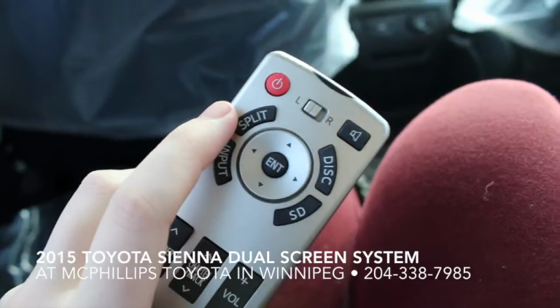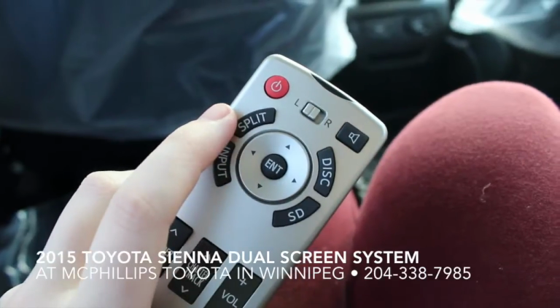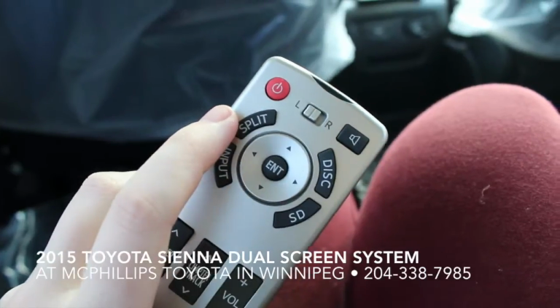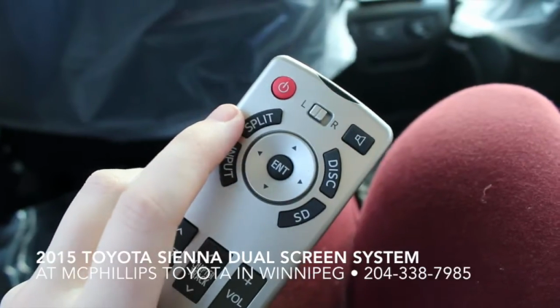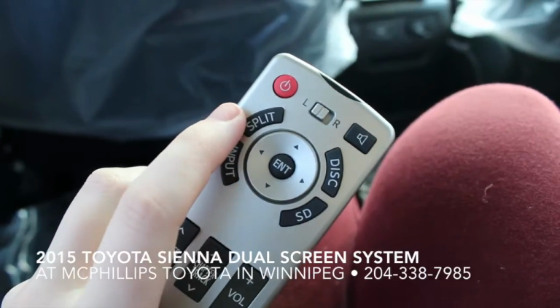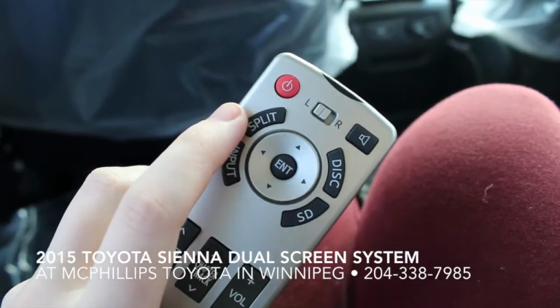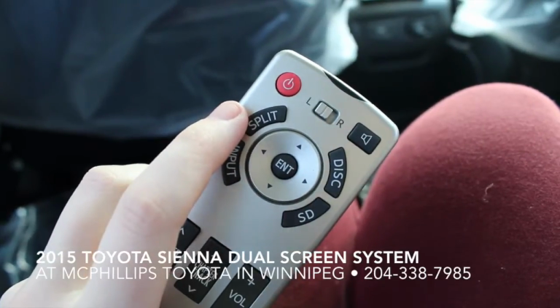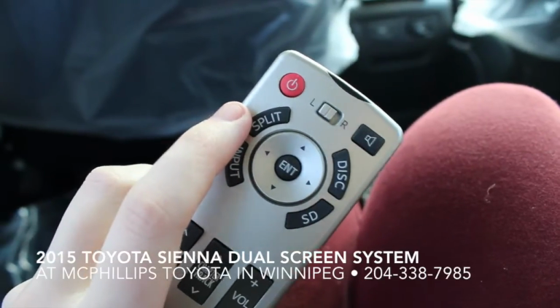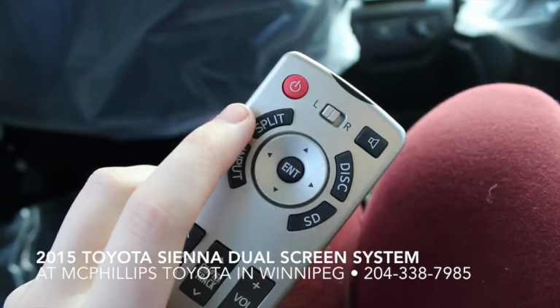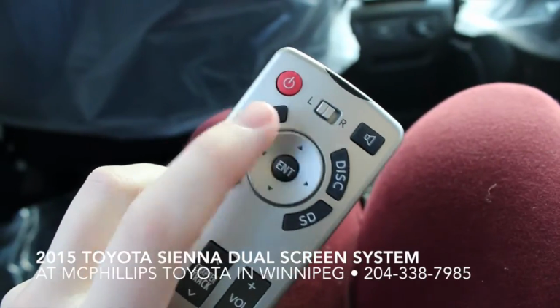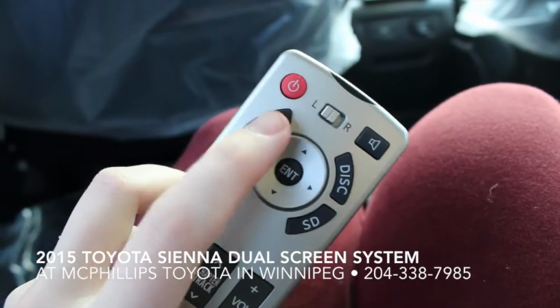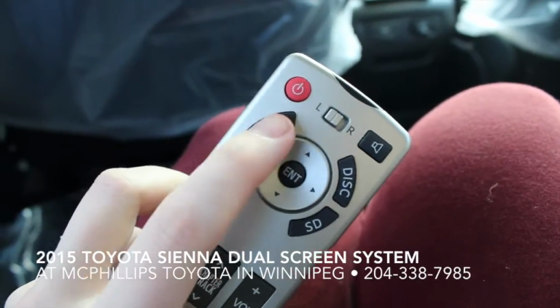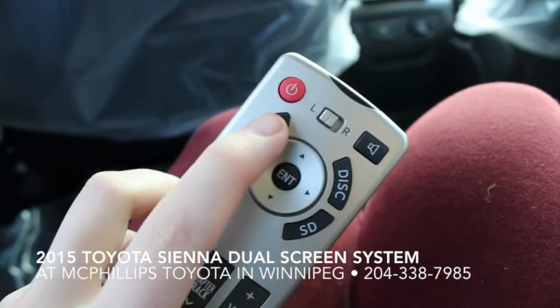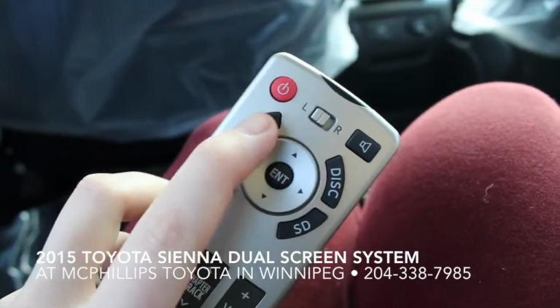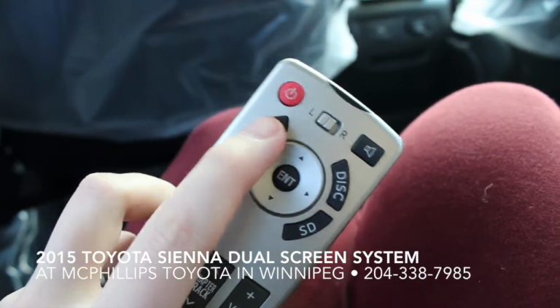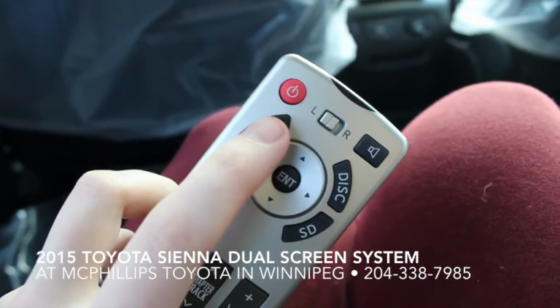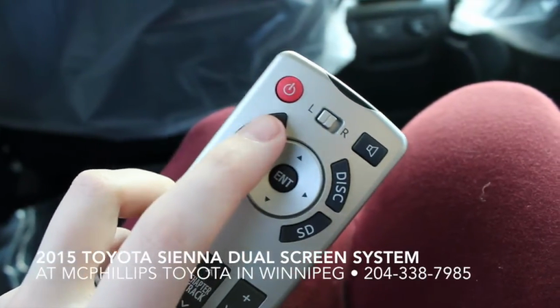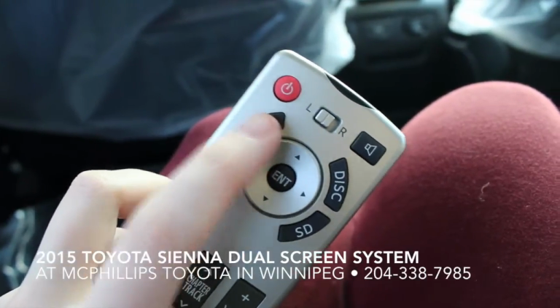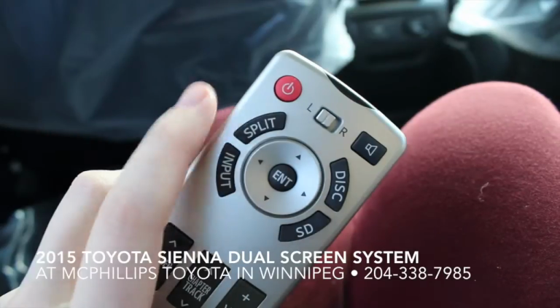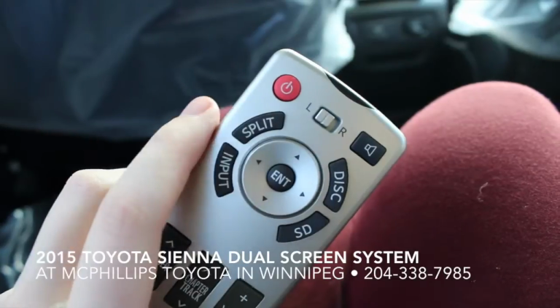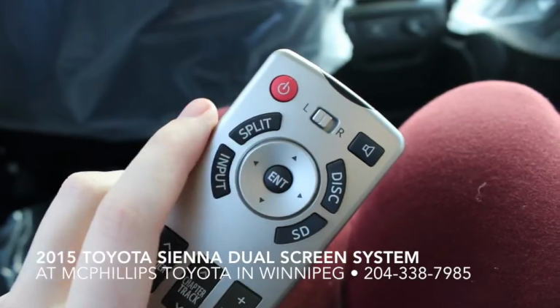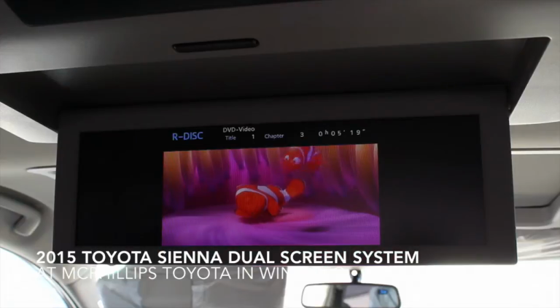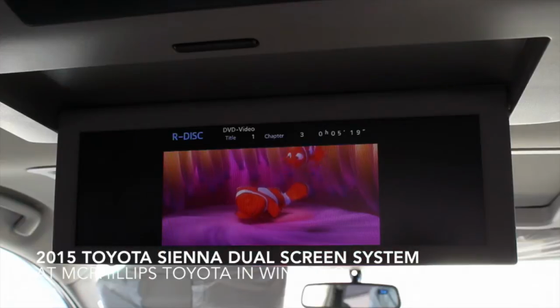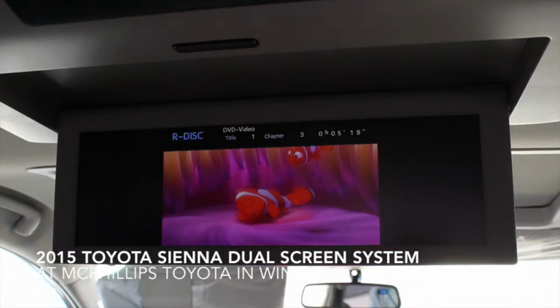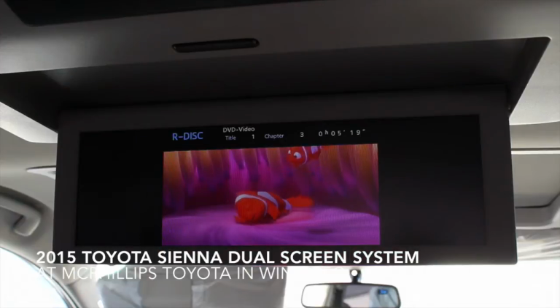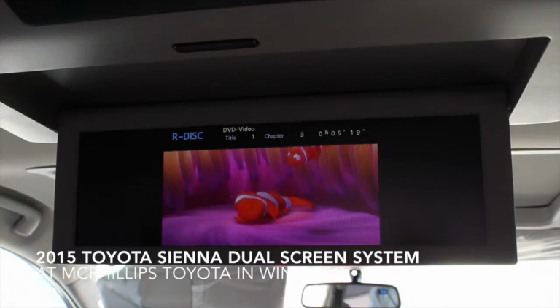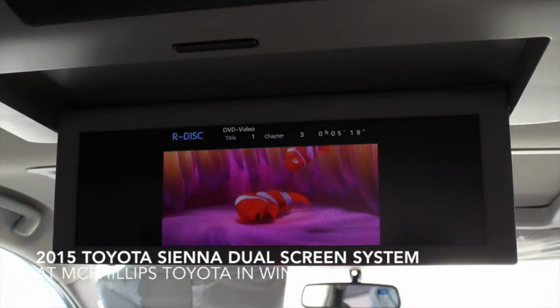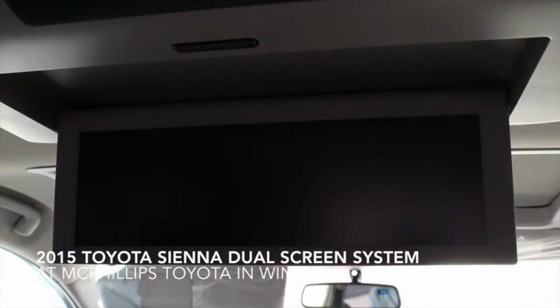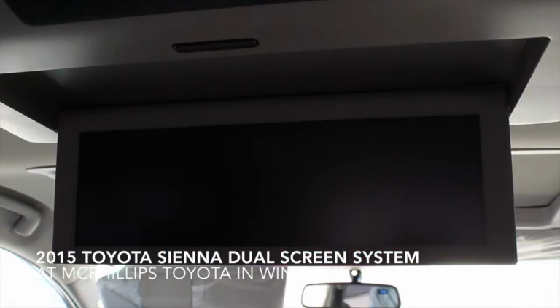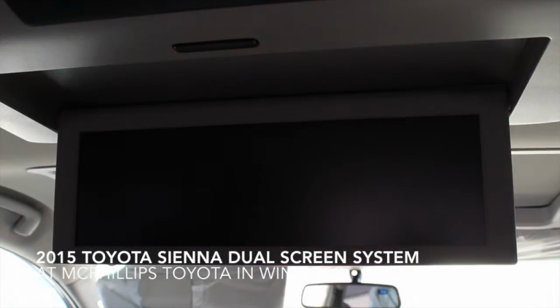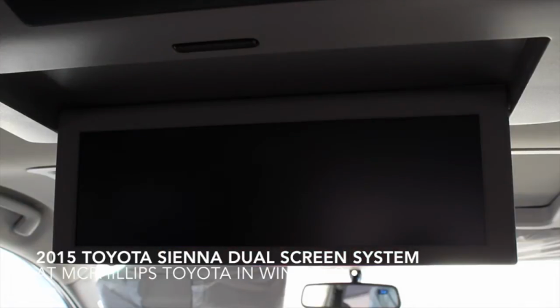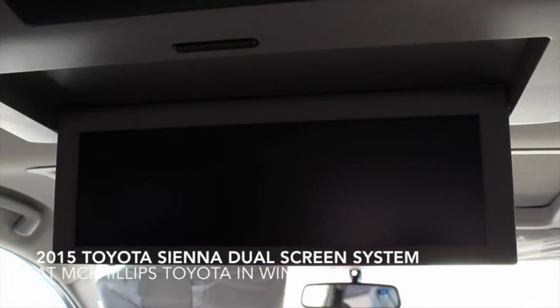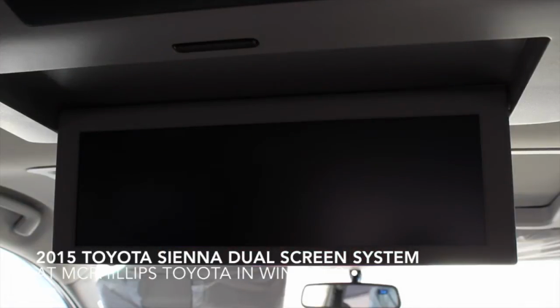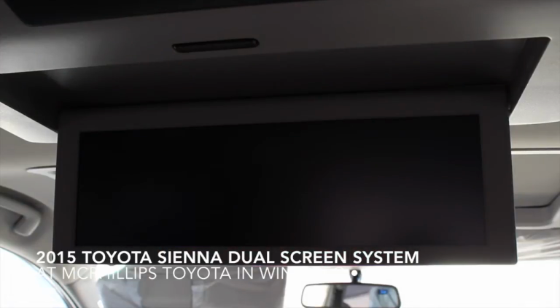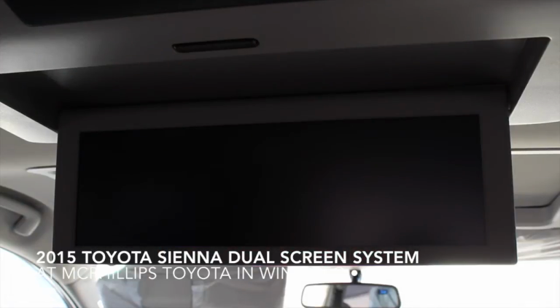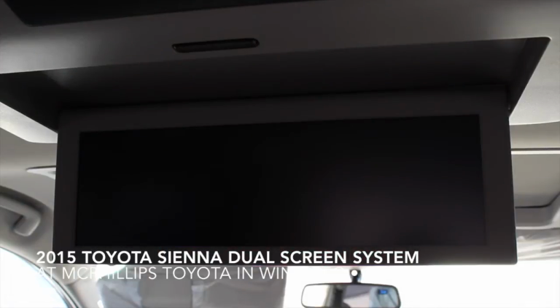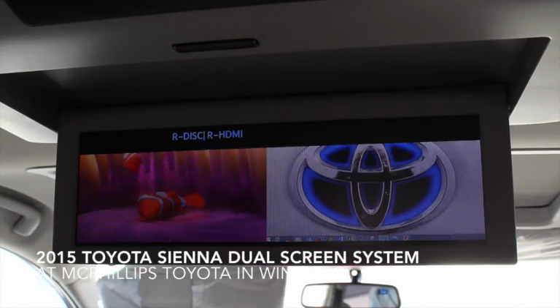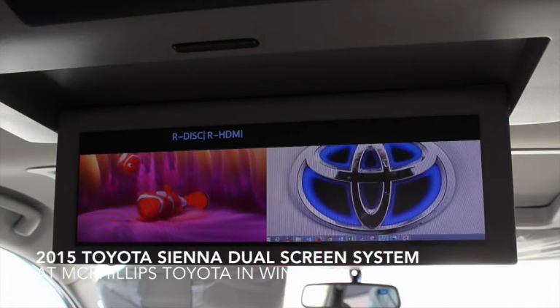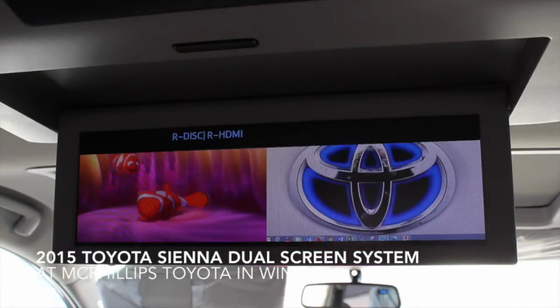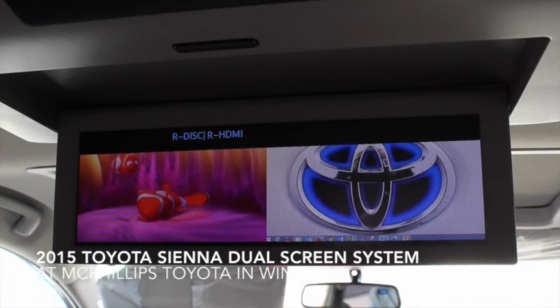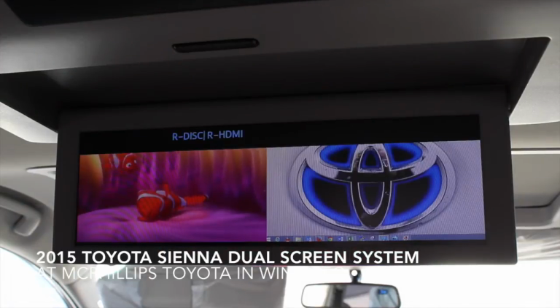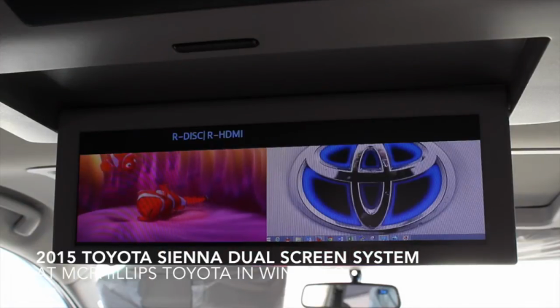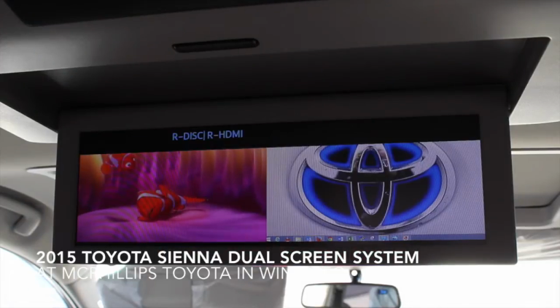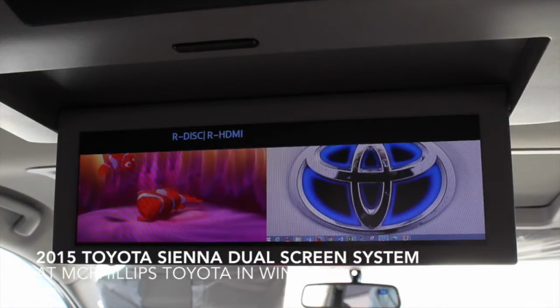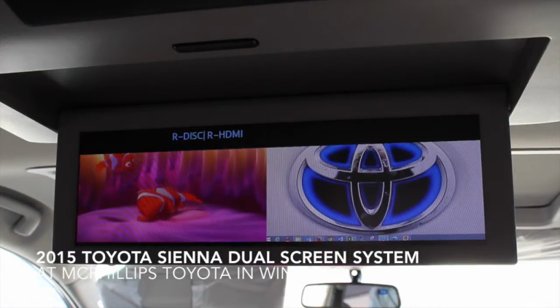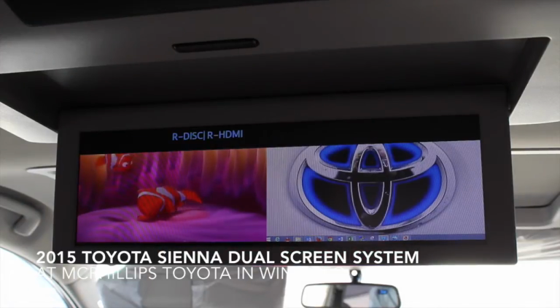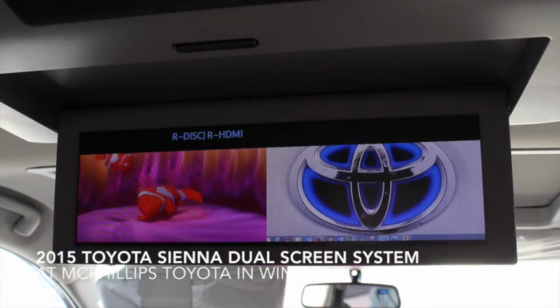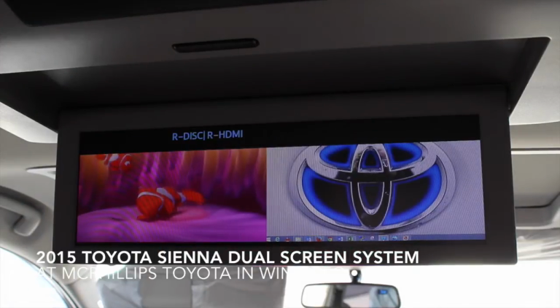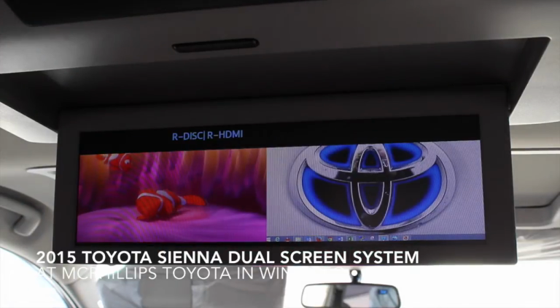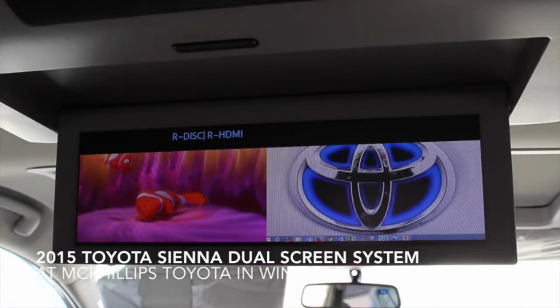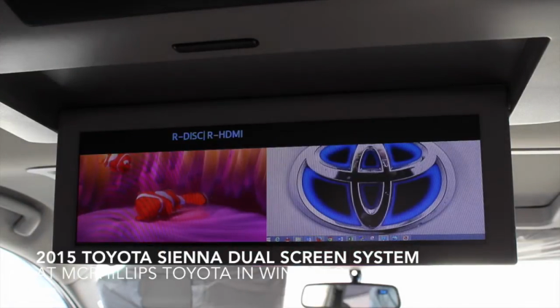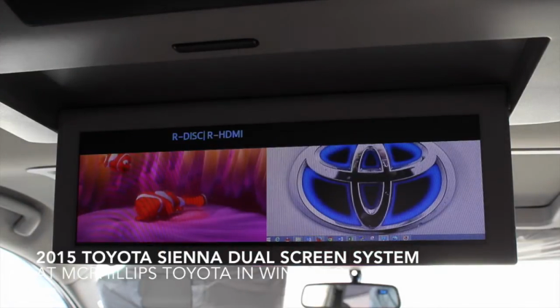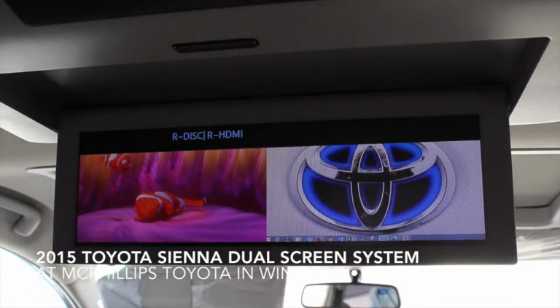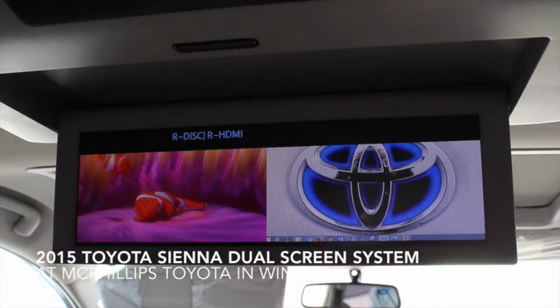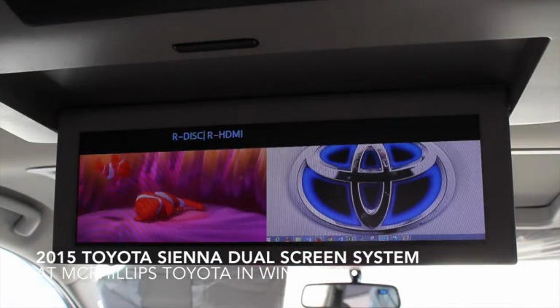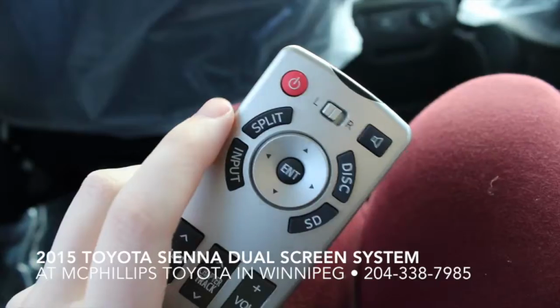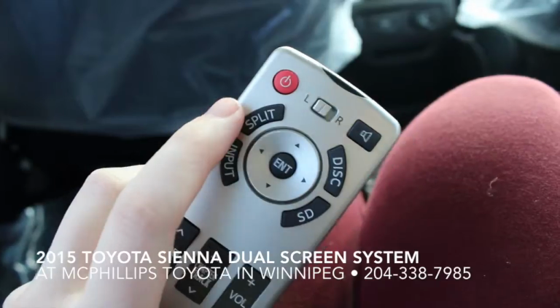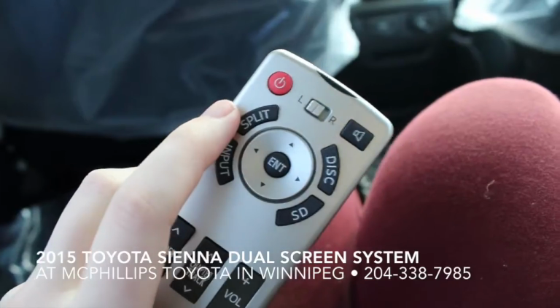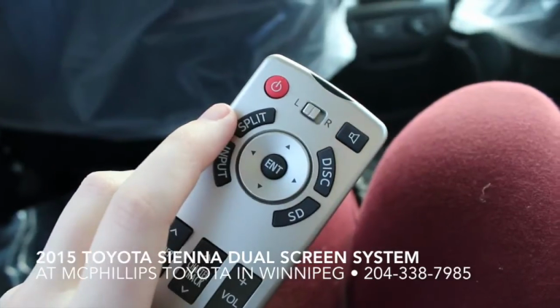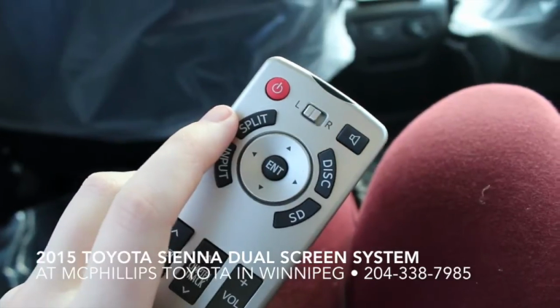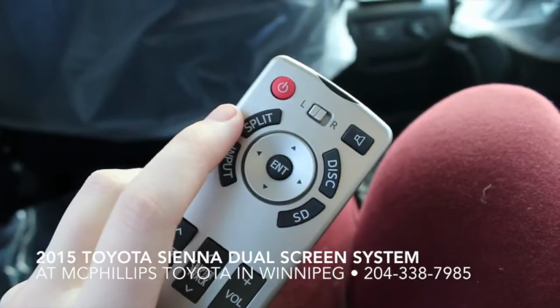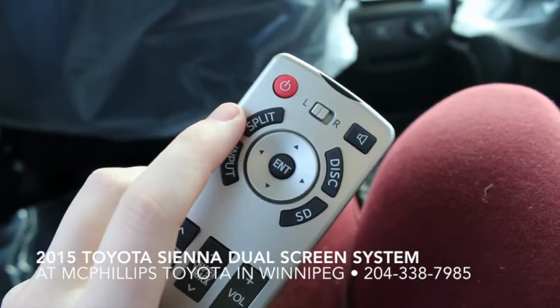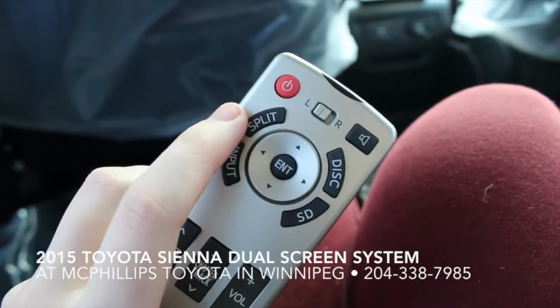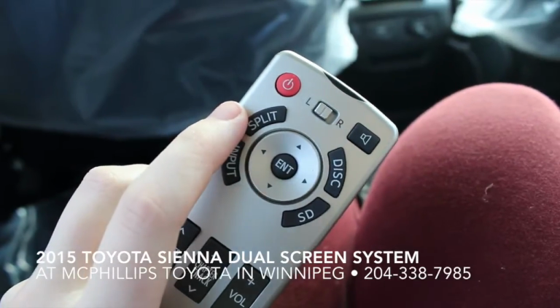By hitting the split button, that's when you activate the second screen, and you can choose between HDMI and AV input for that second screen.